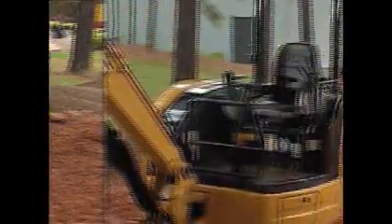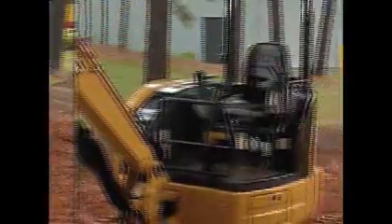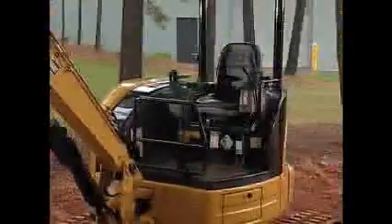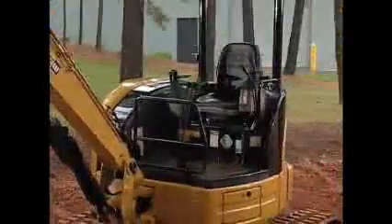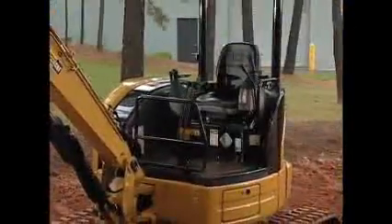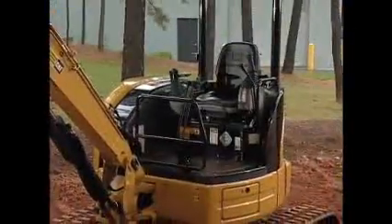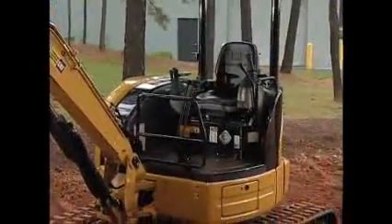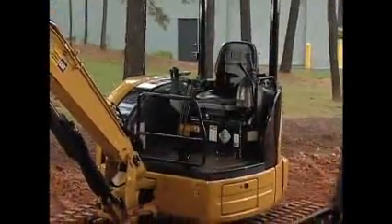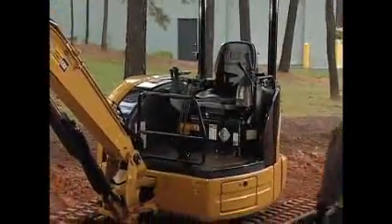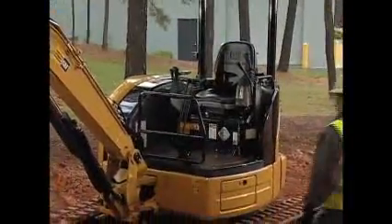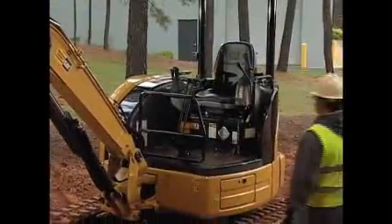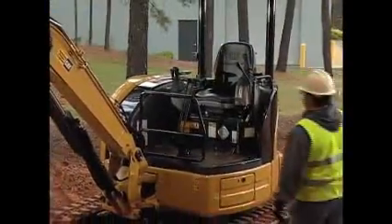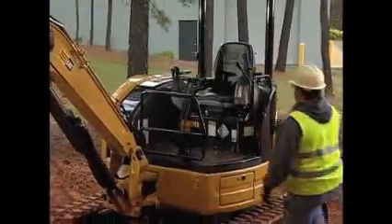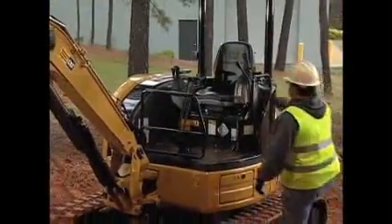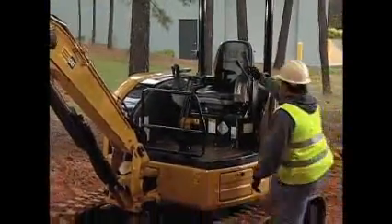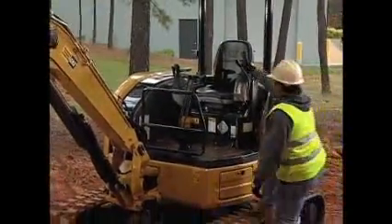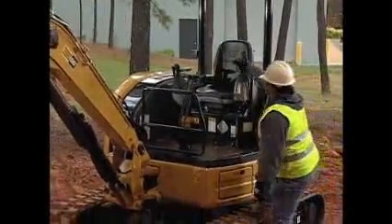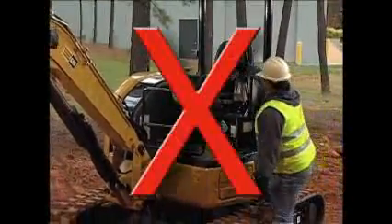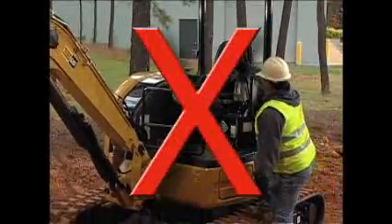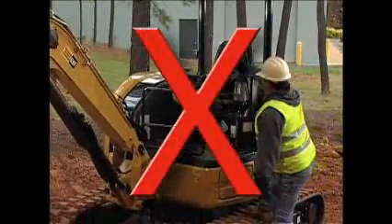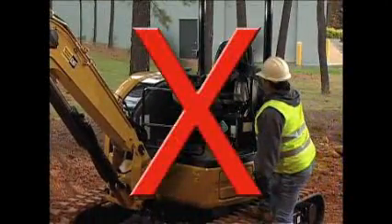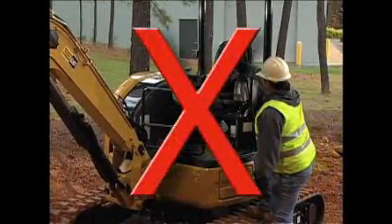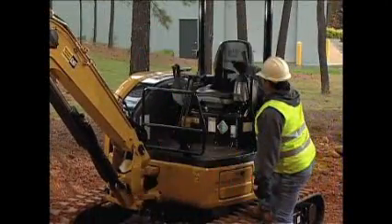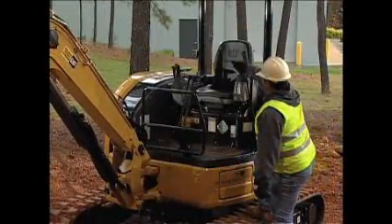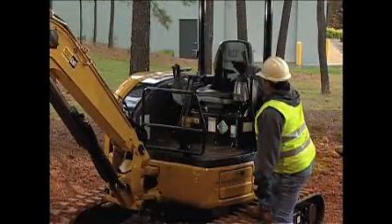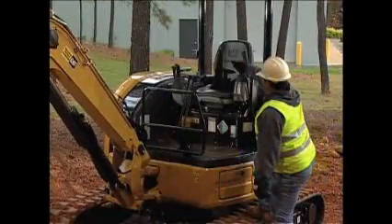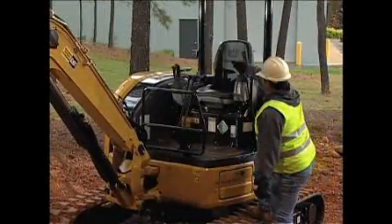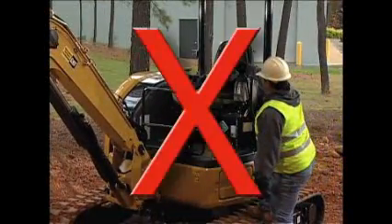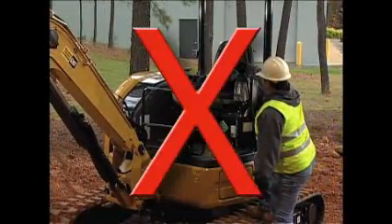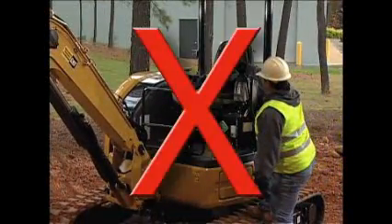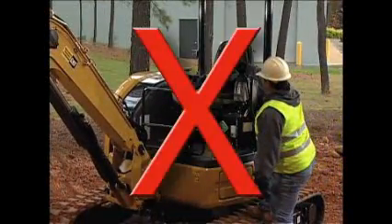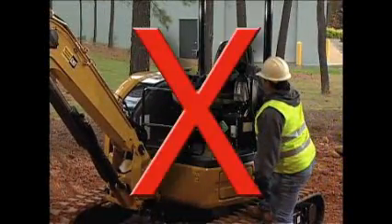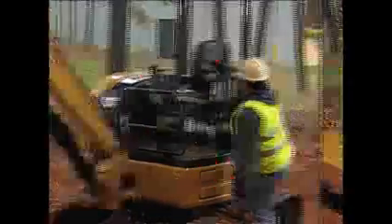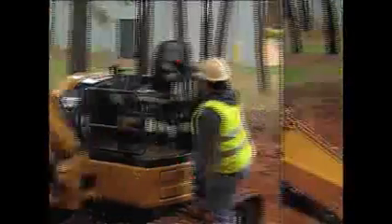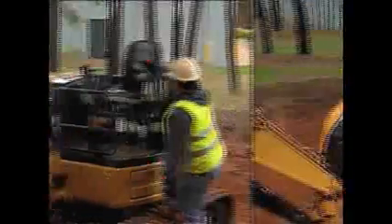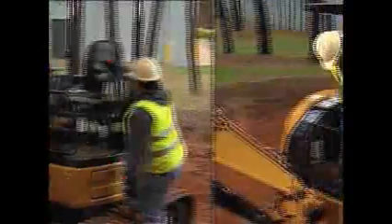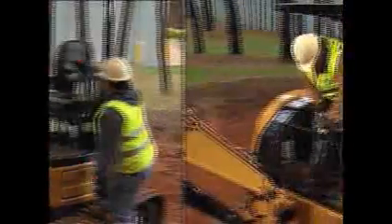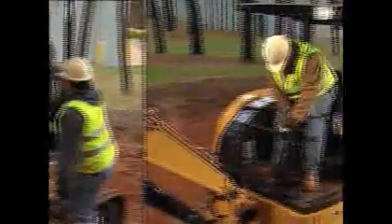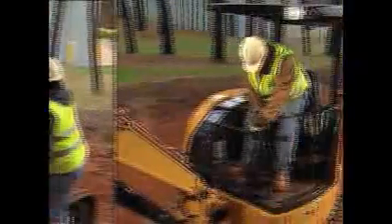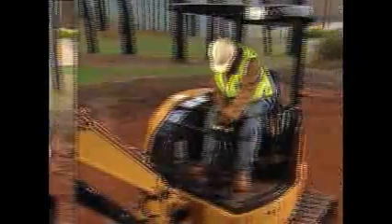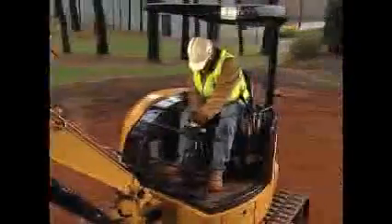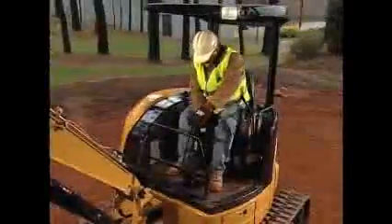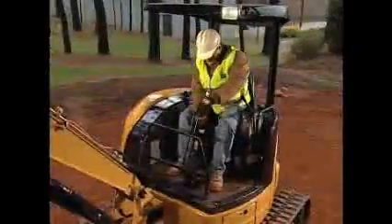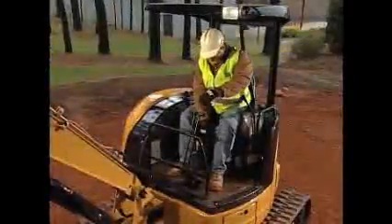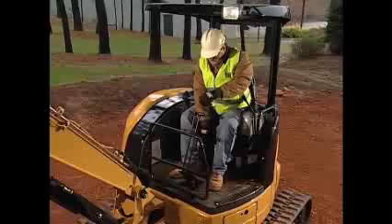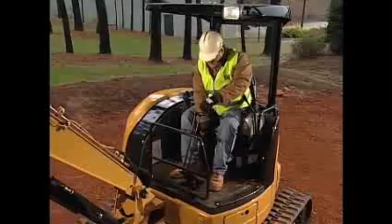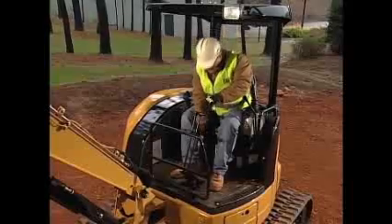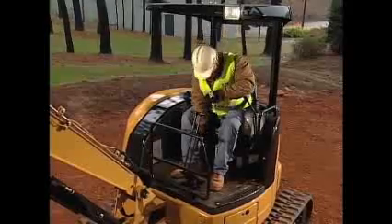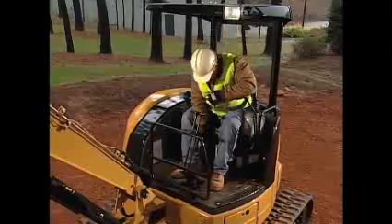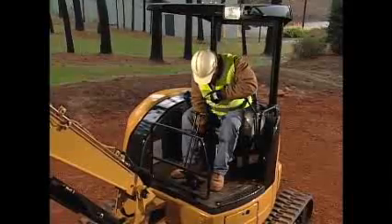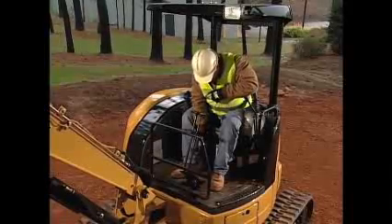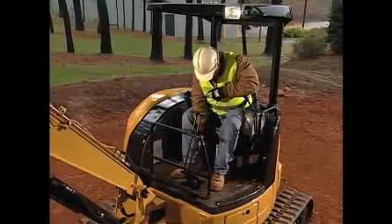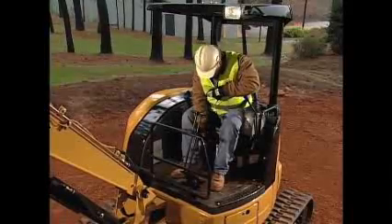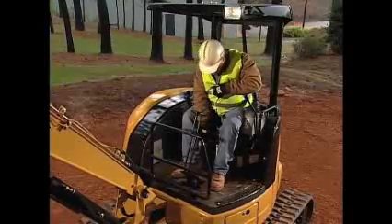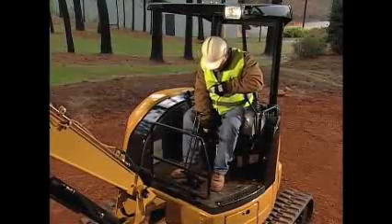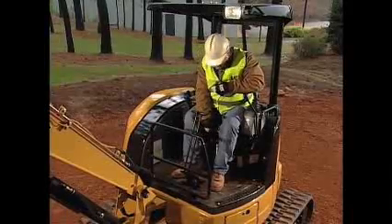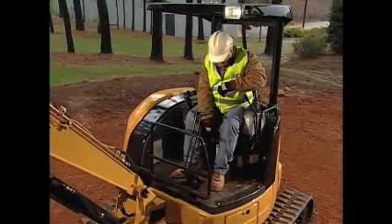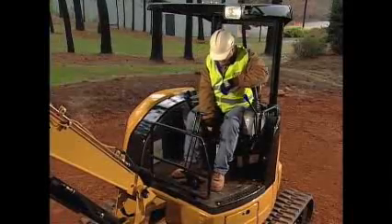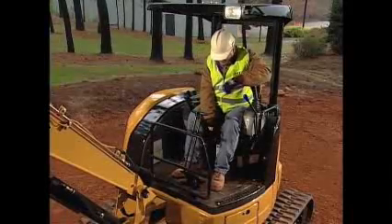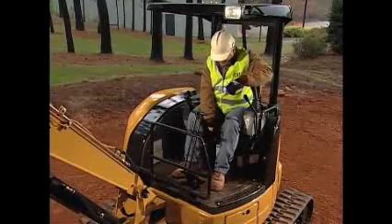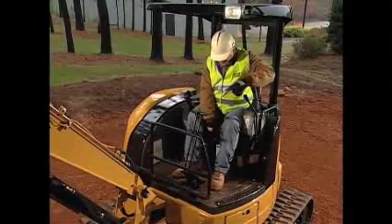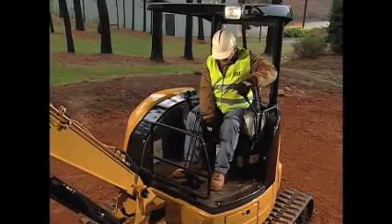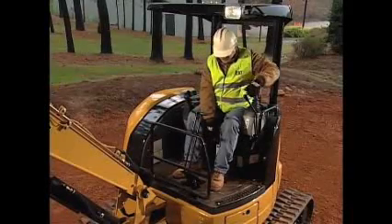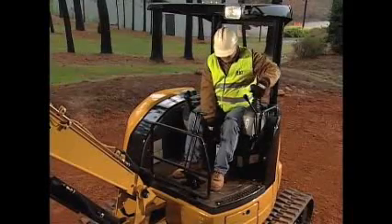Never use the controls as handles. Once in the cab, he eases himself into the seat.